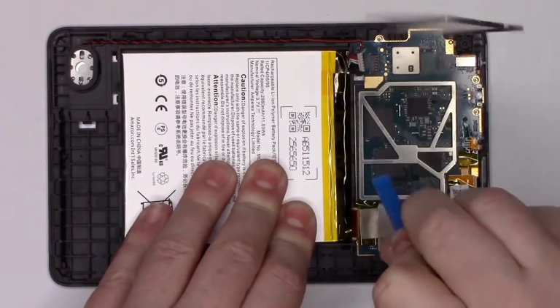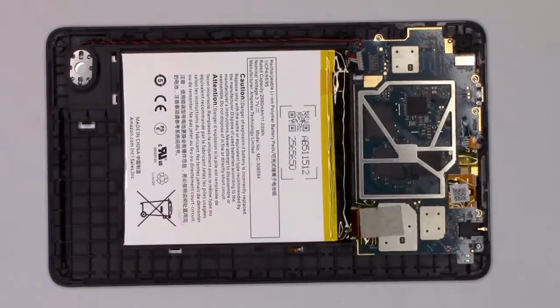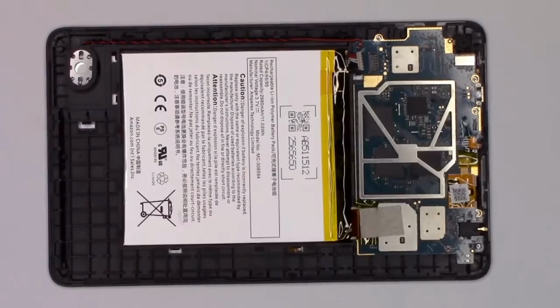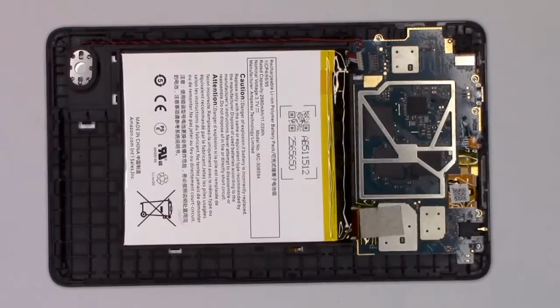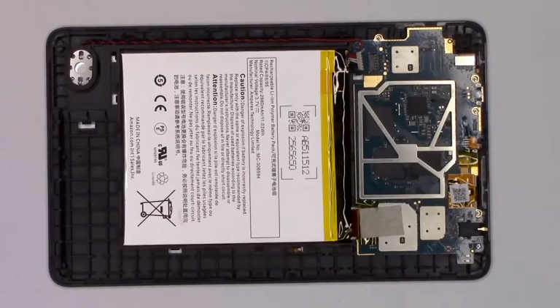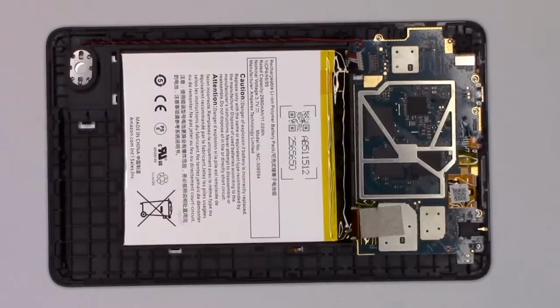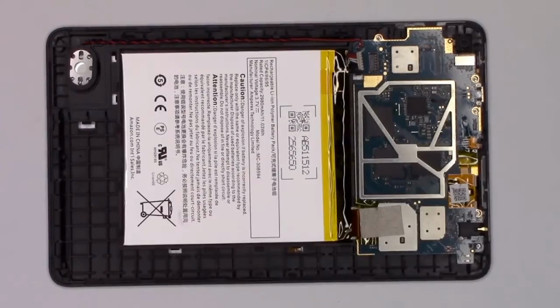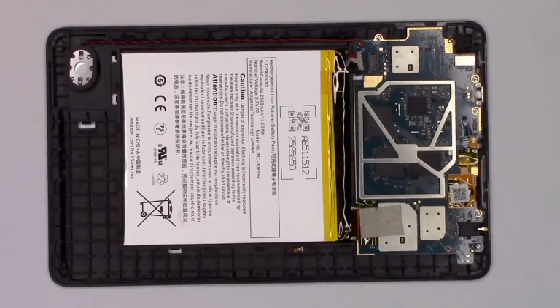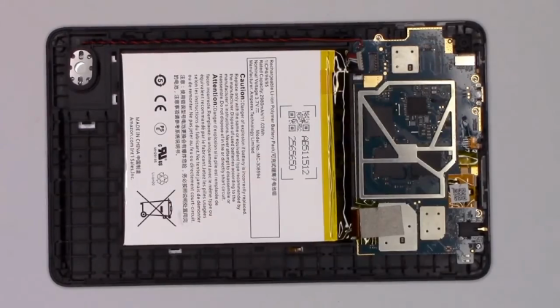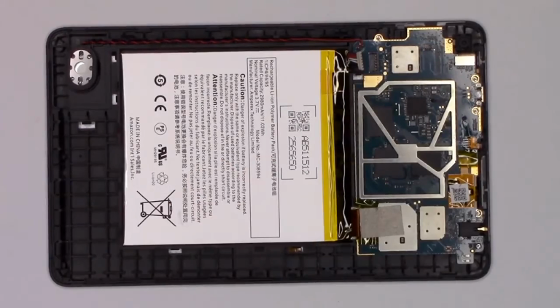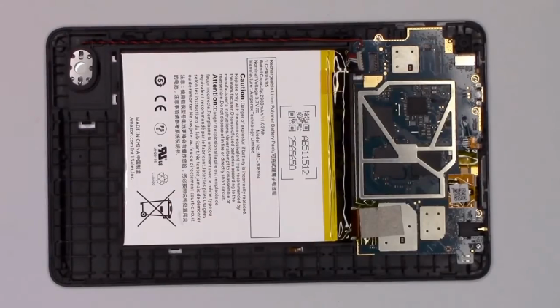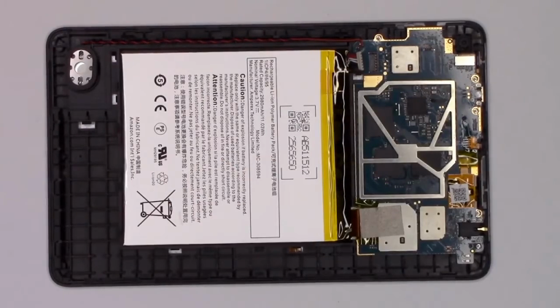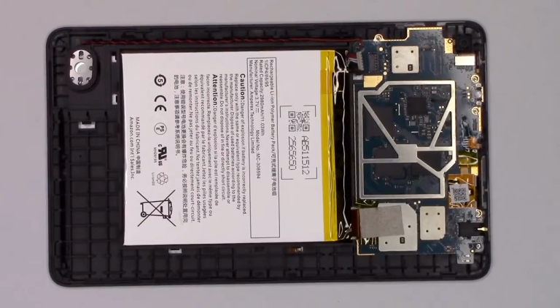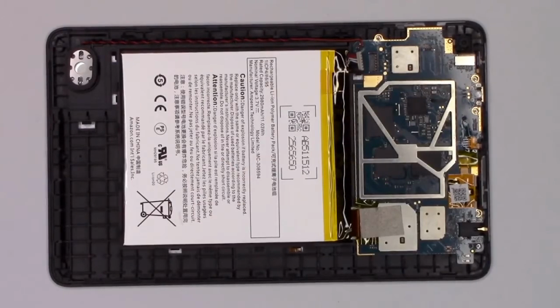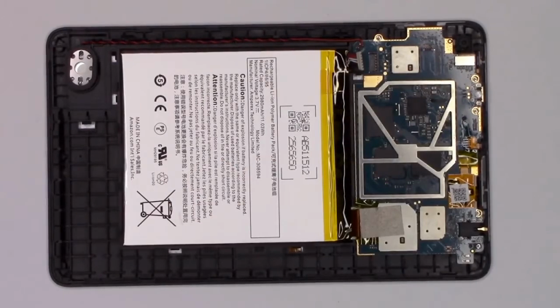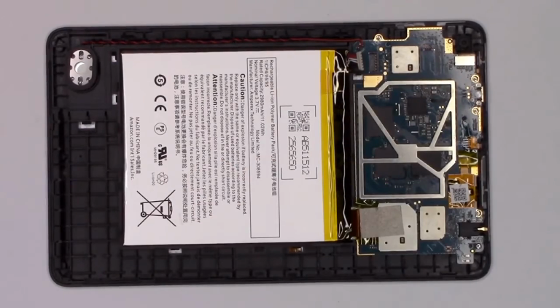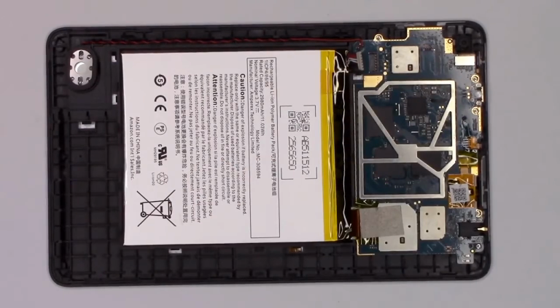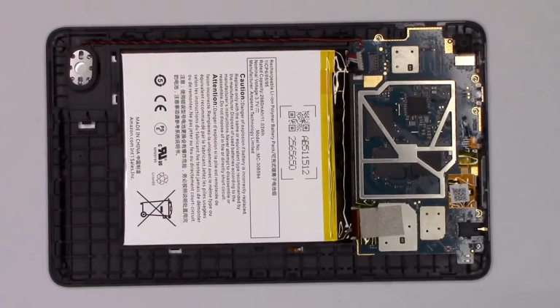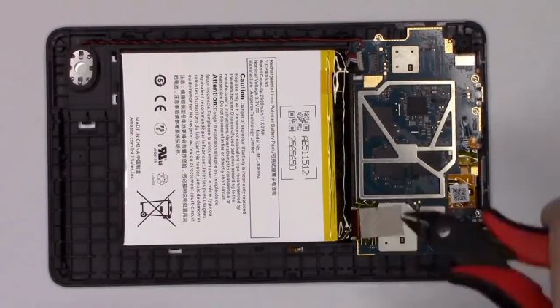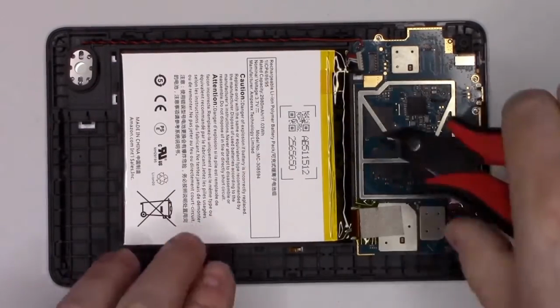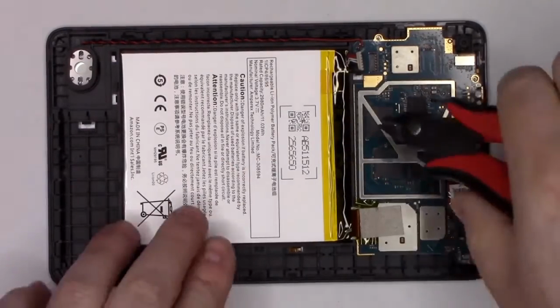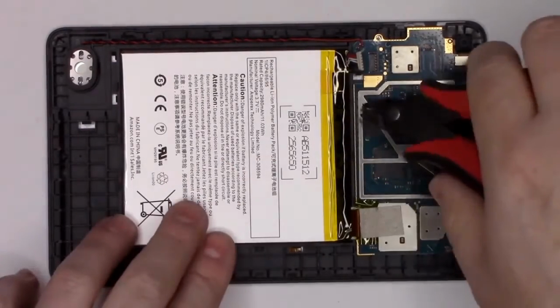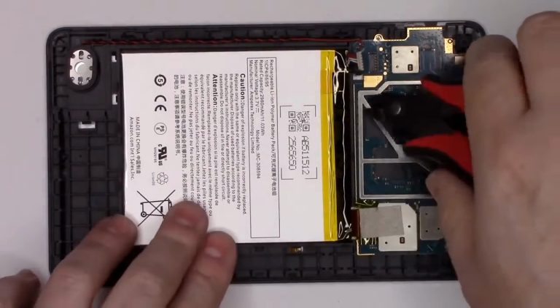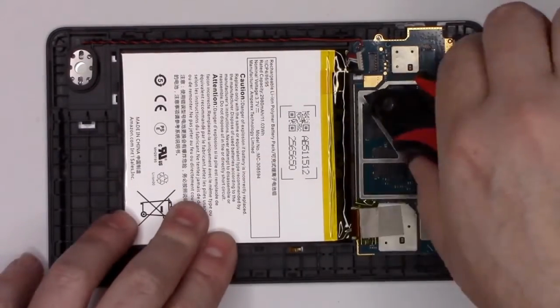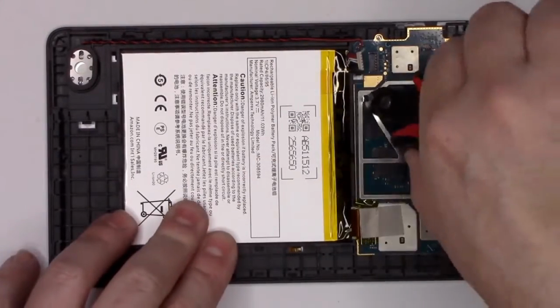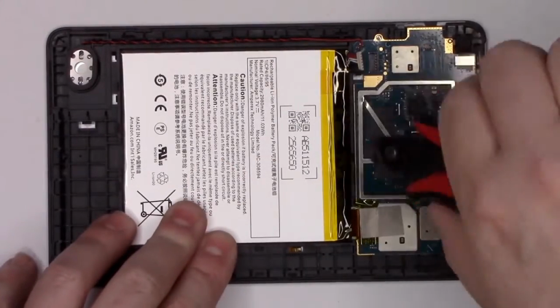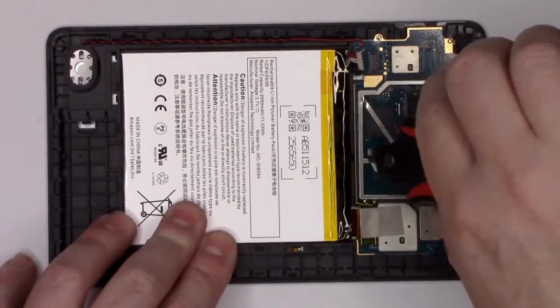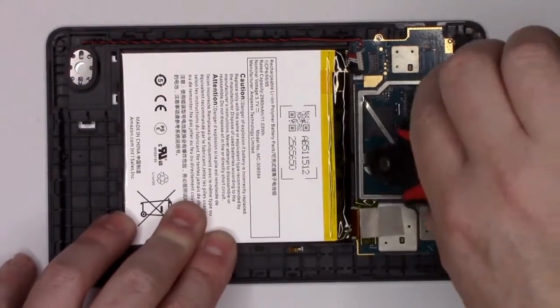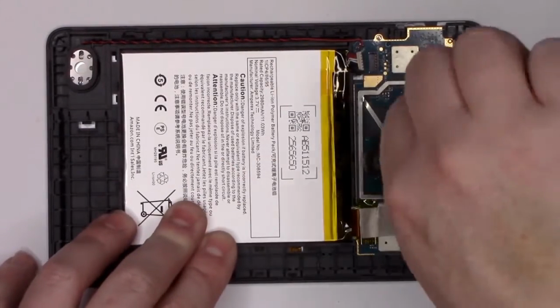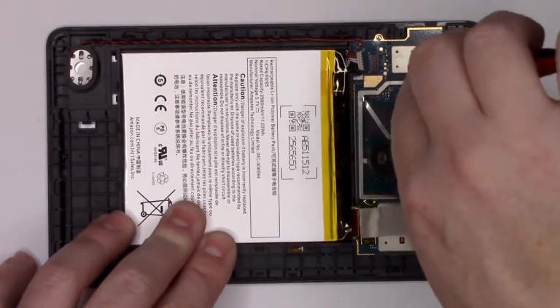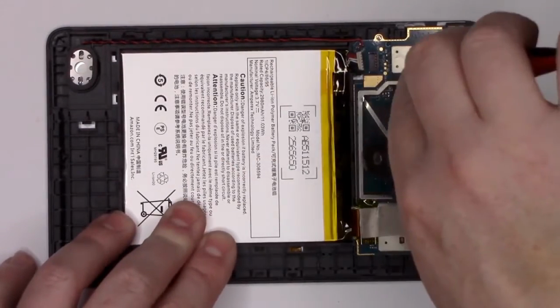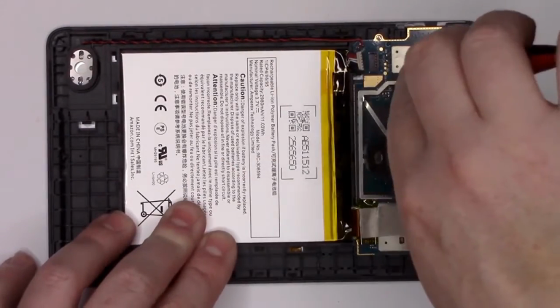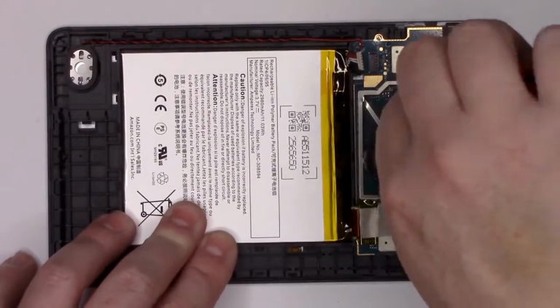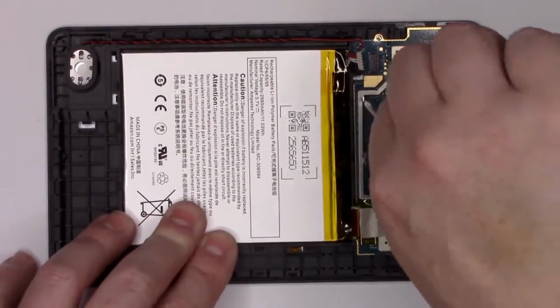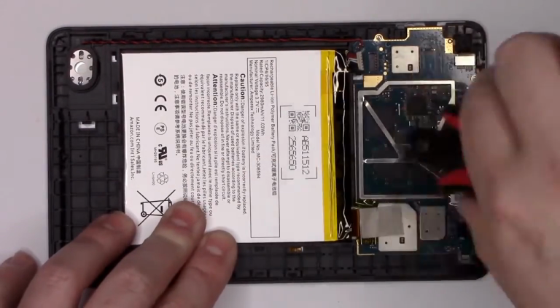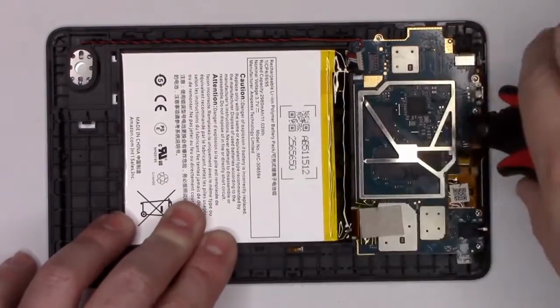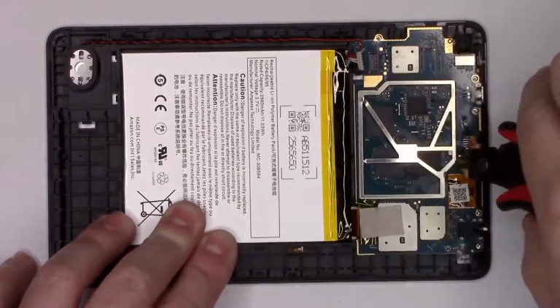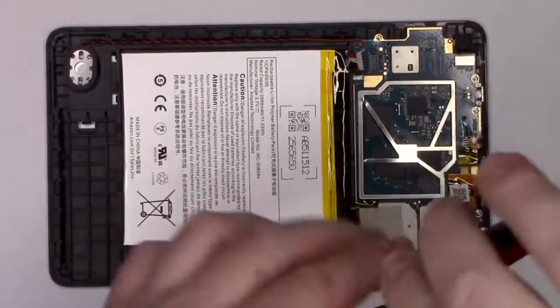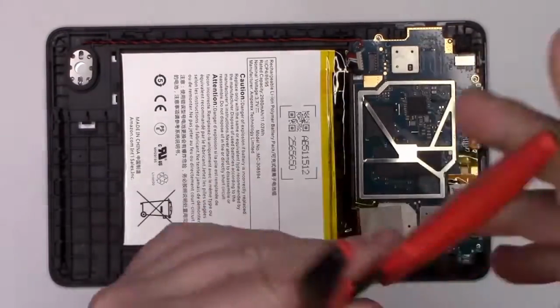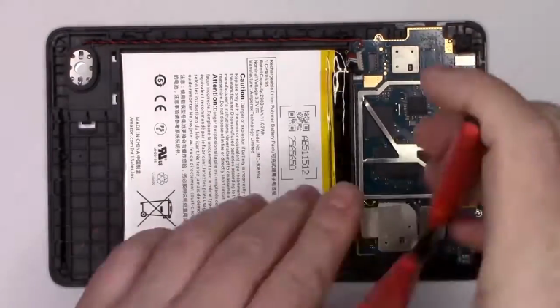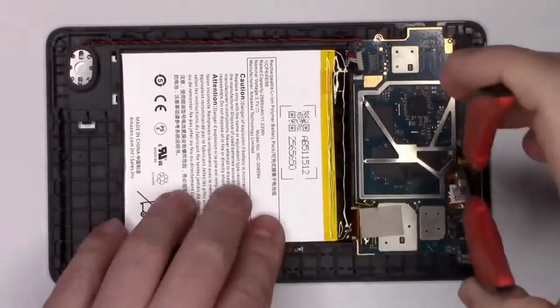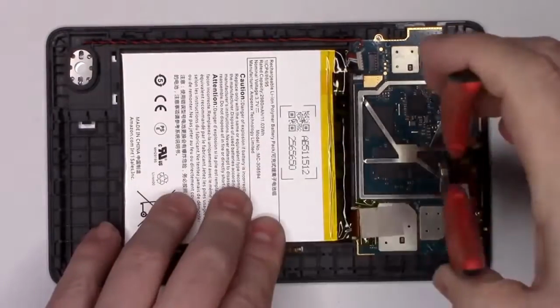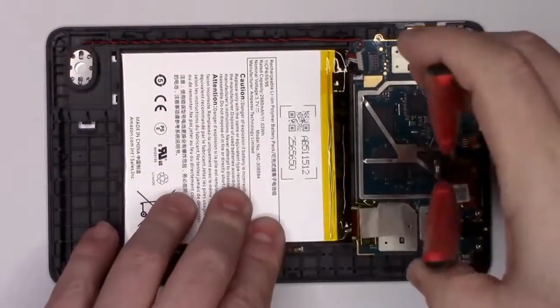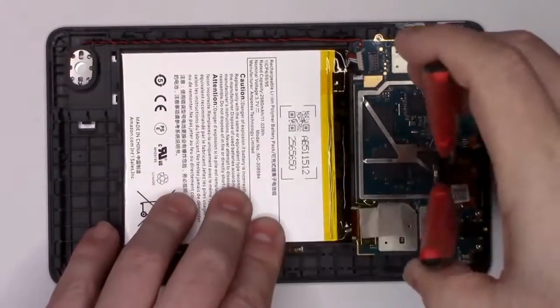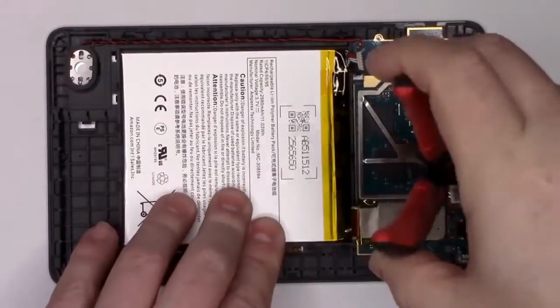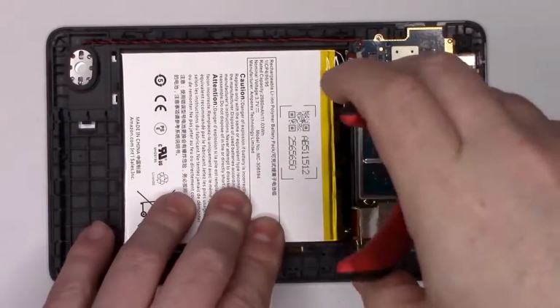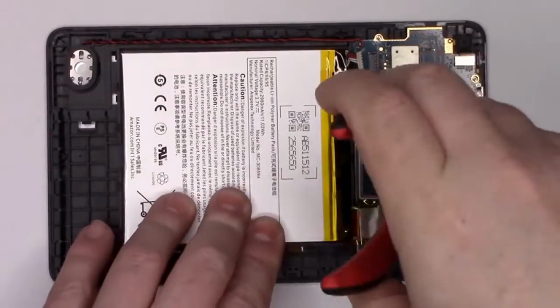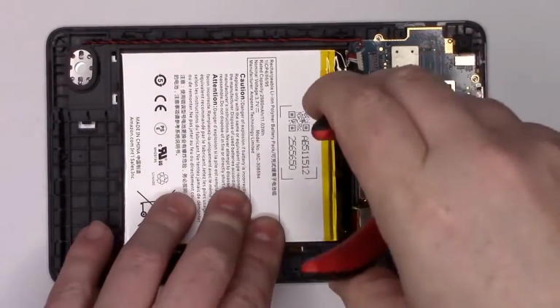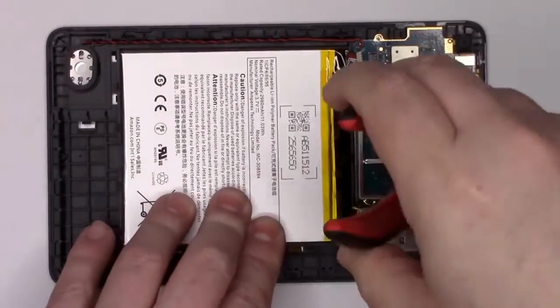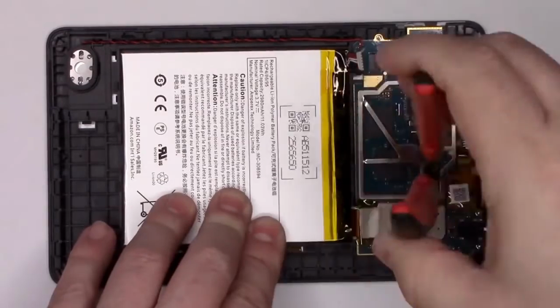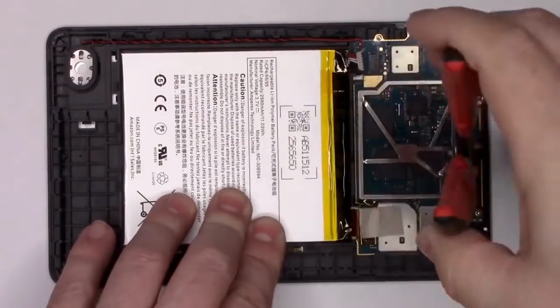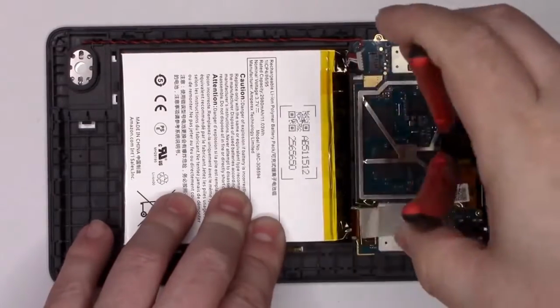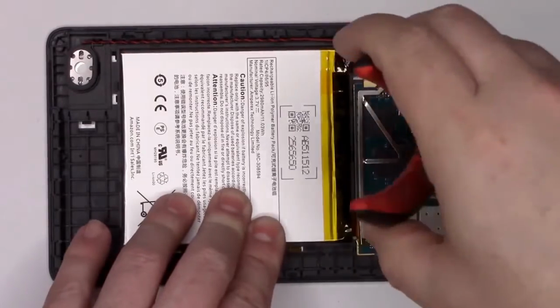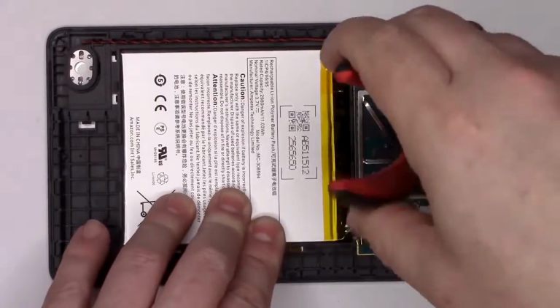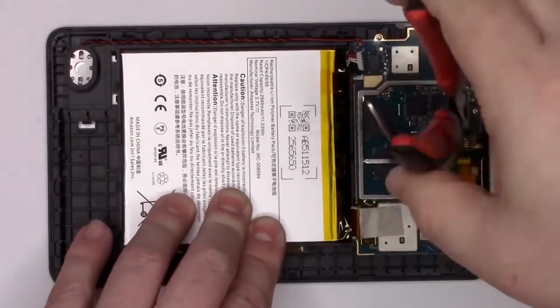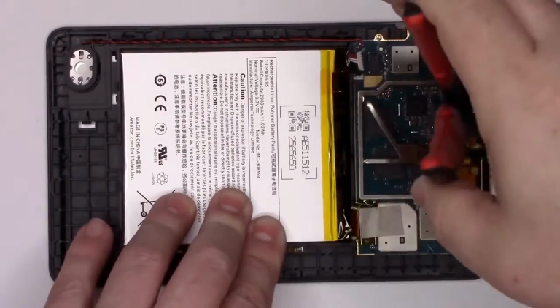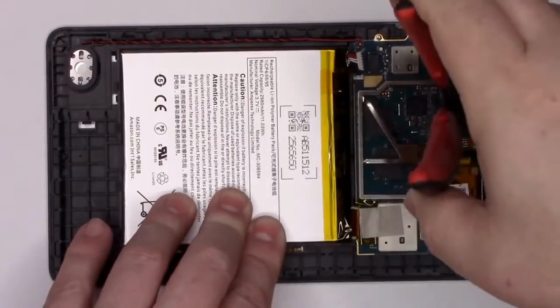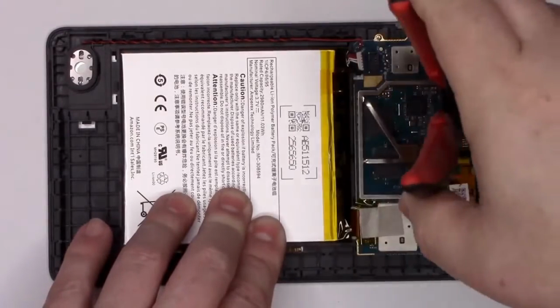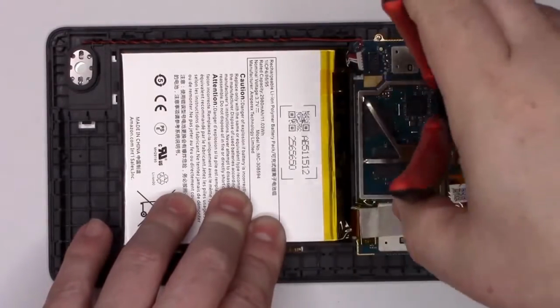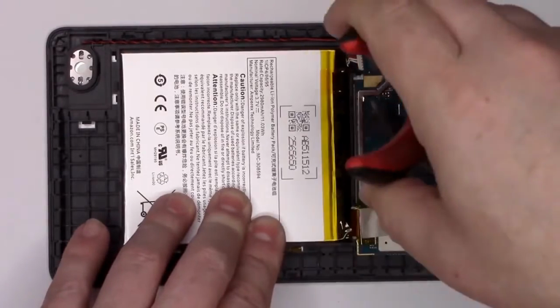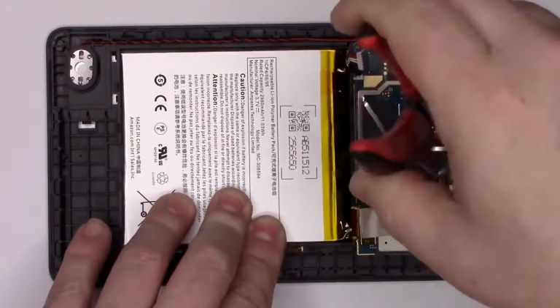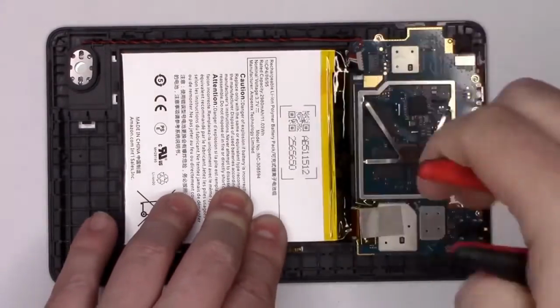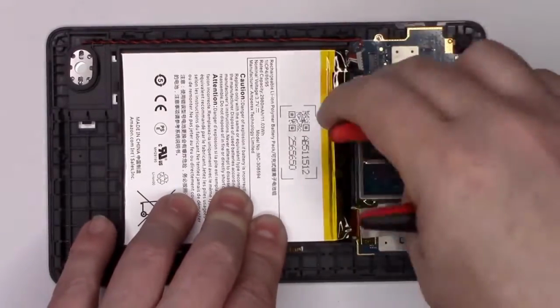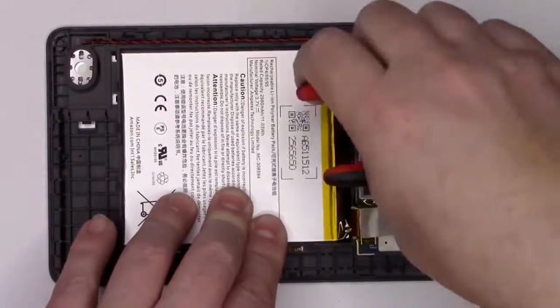Underneath, you have the system on chip, two different types of memory, and the power management IC.